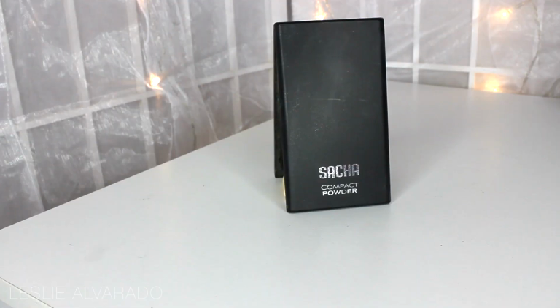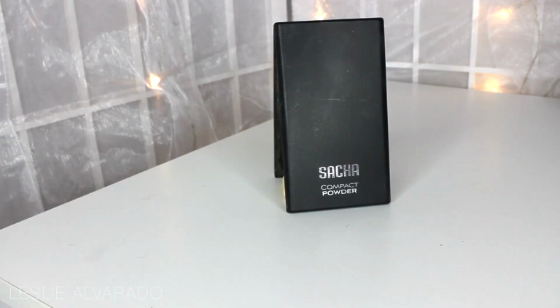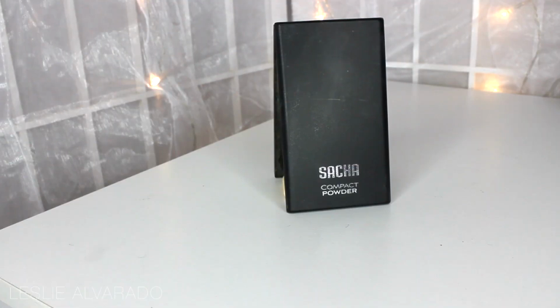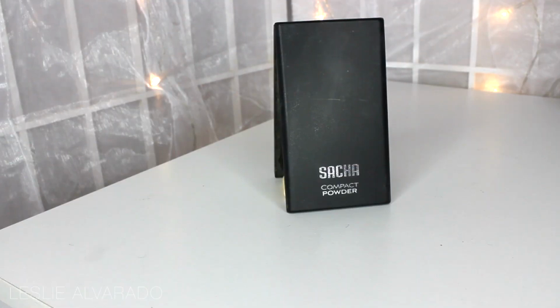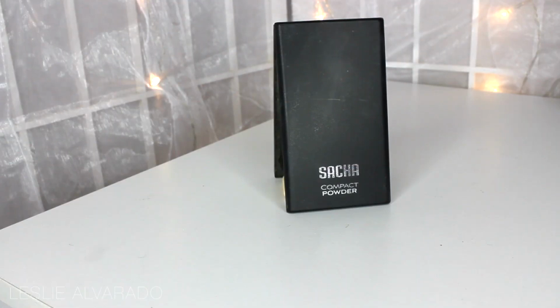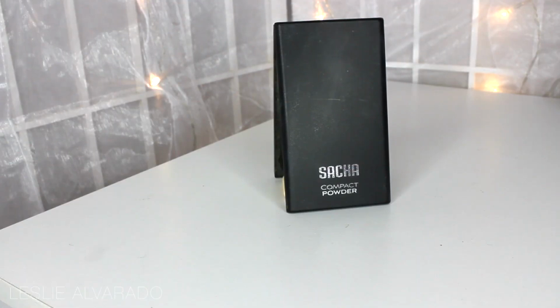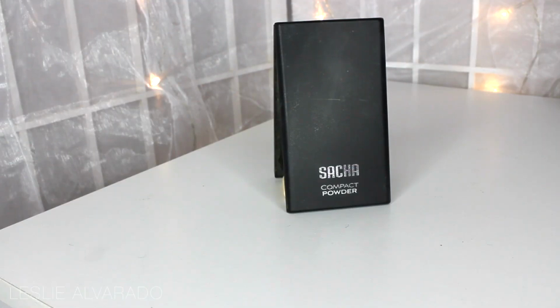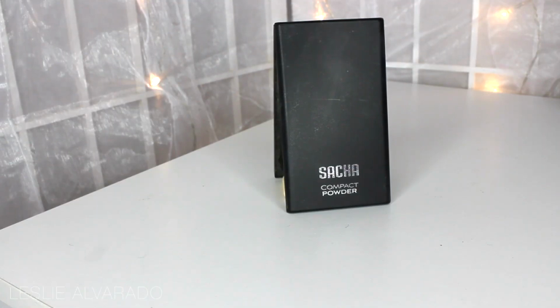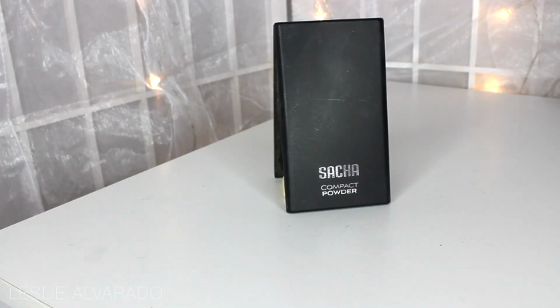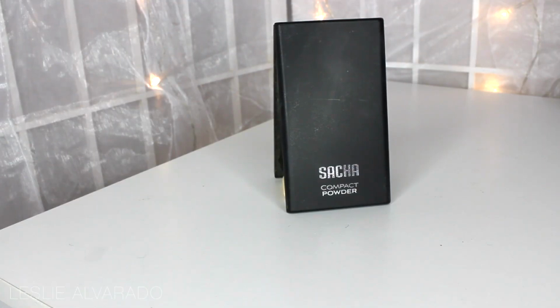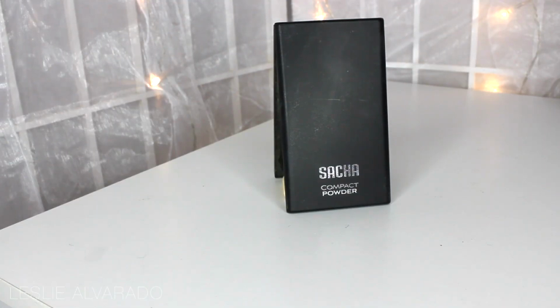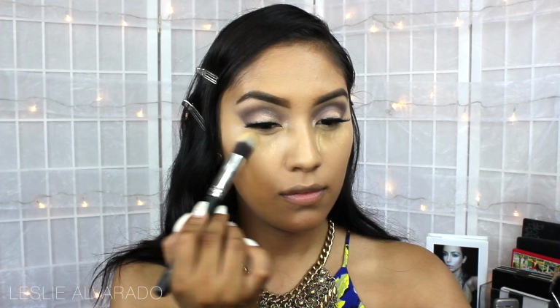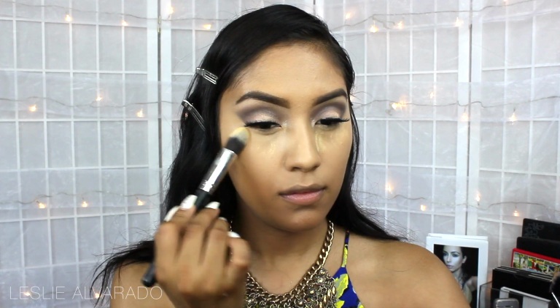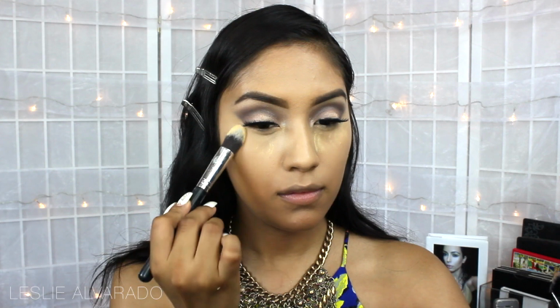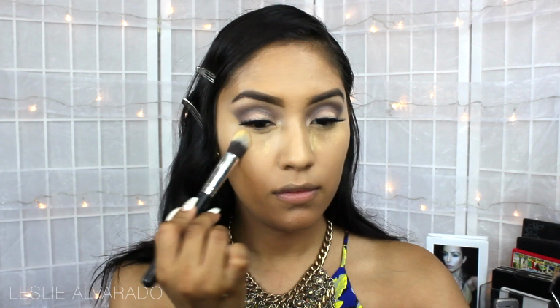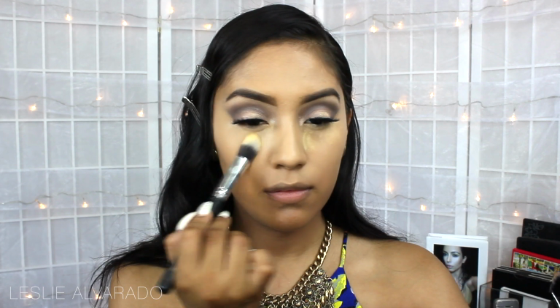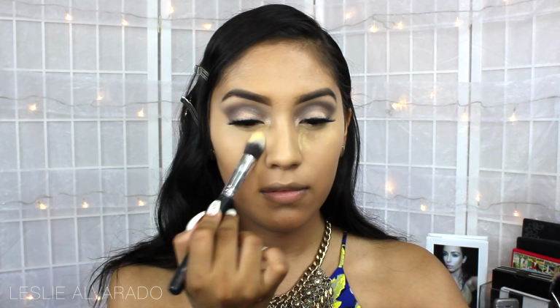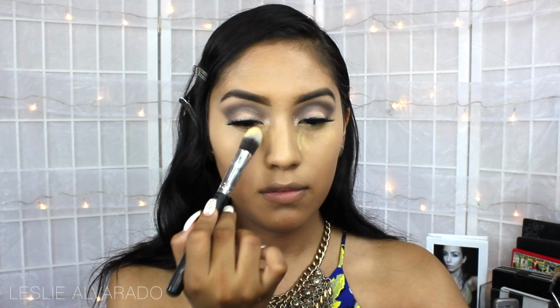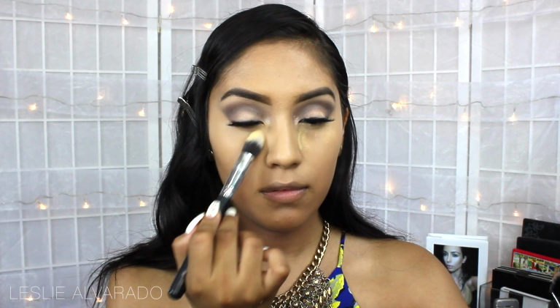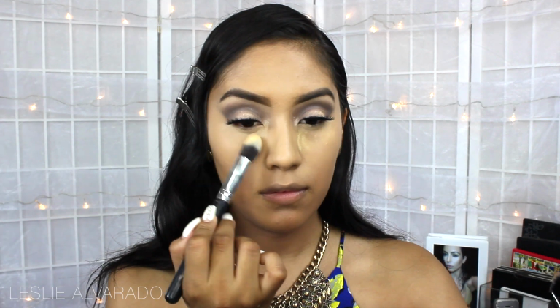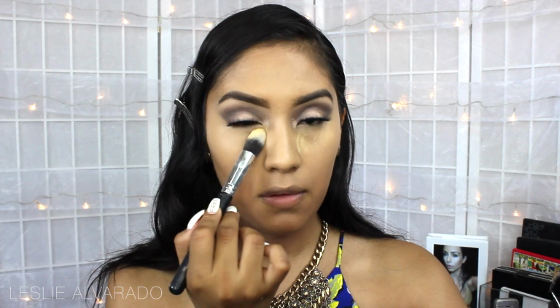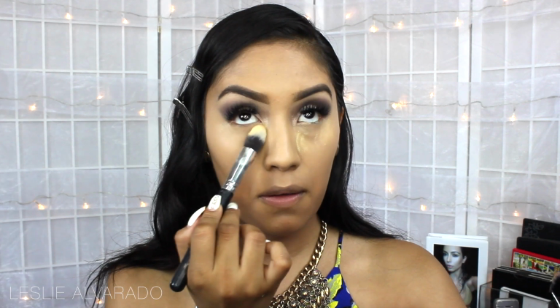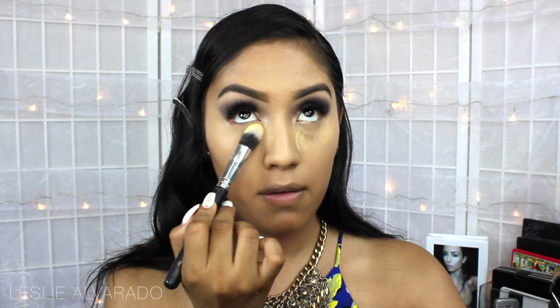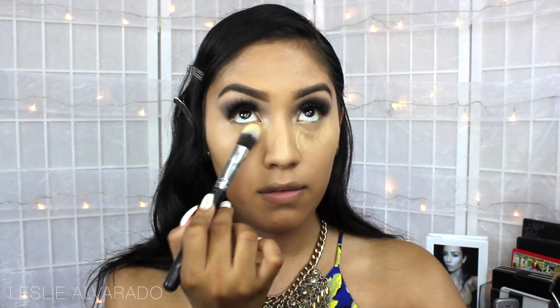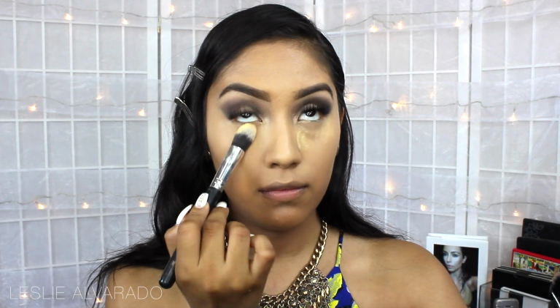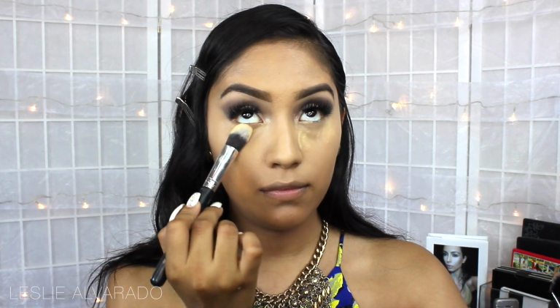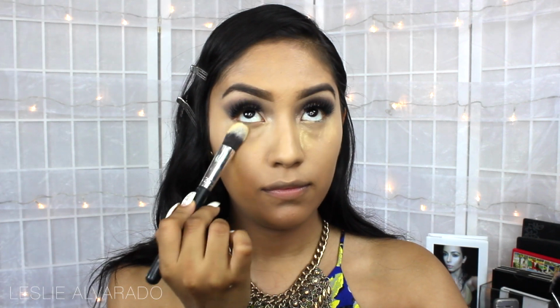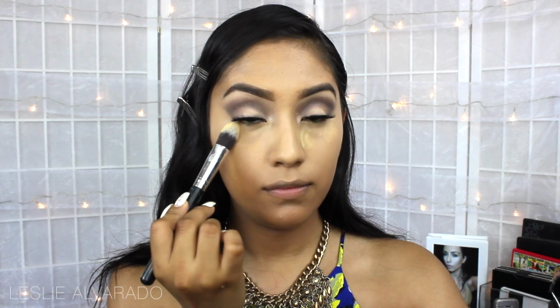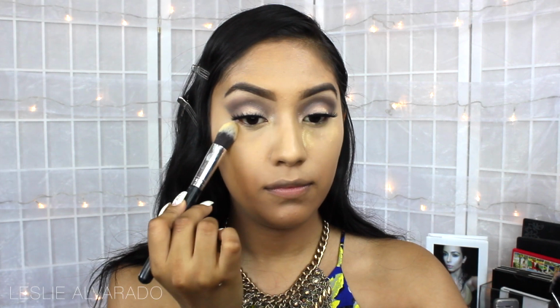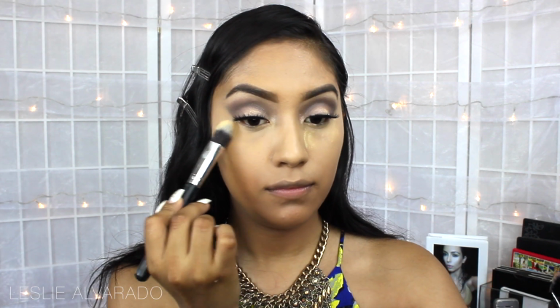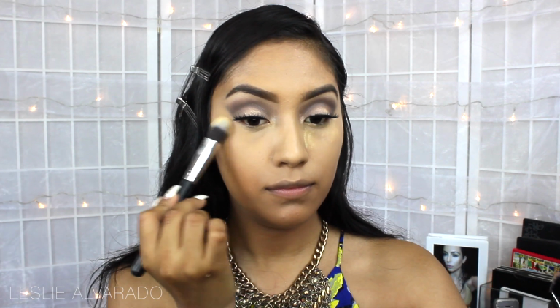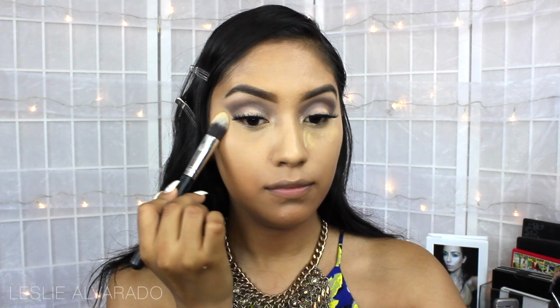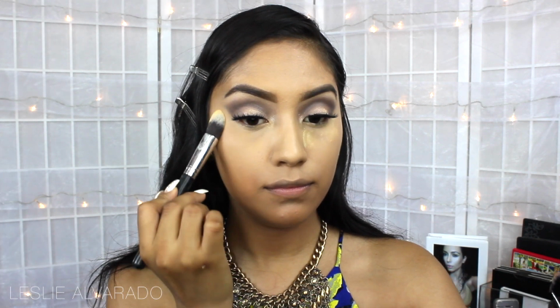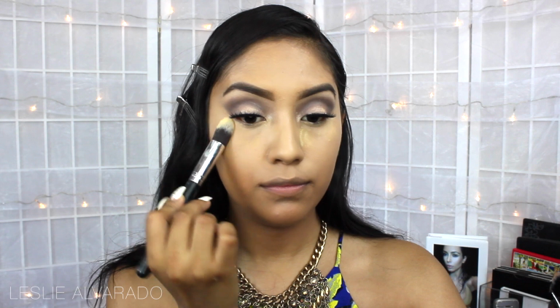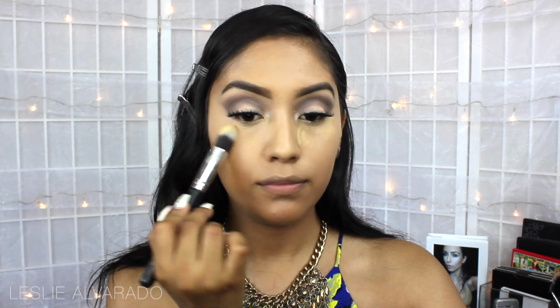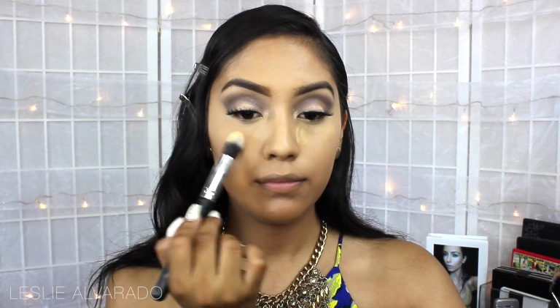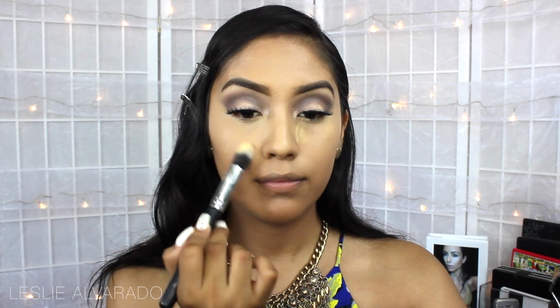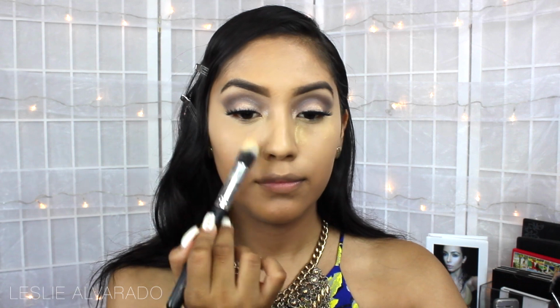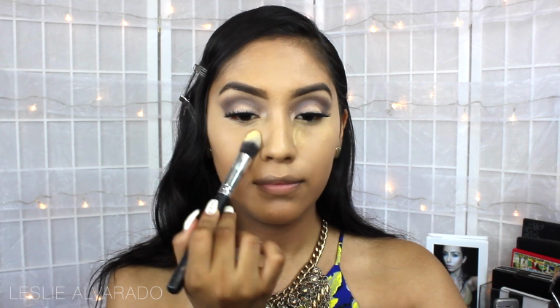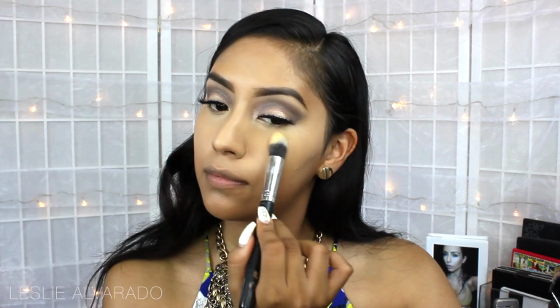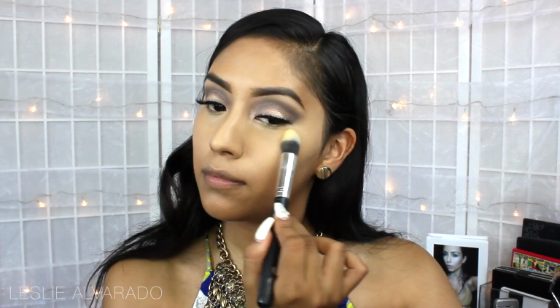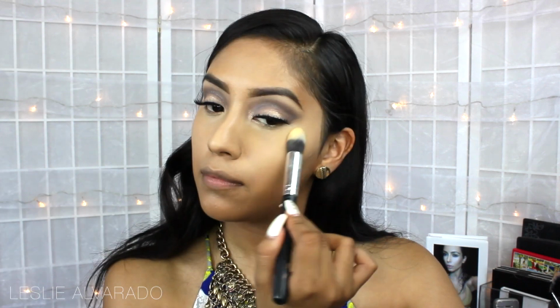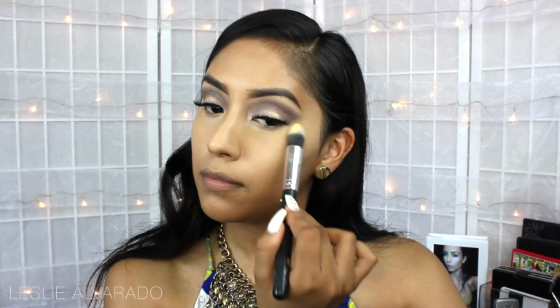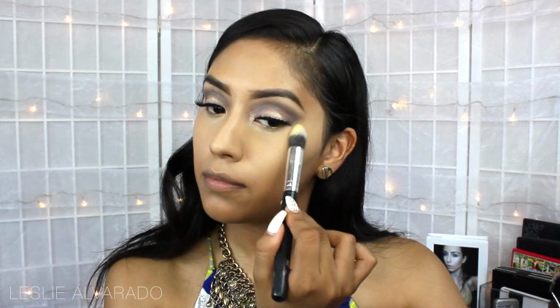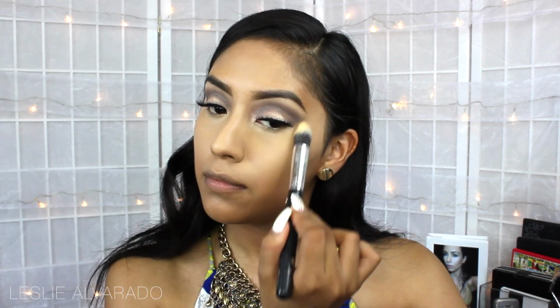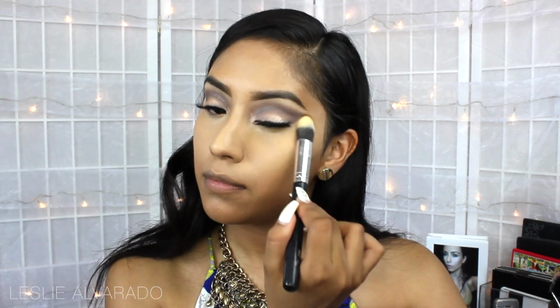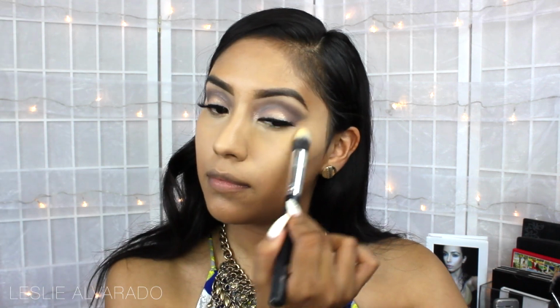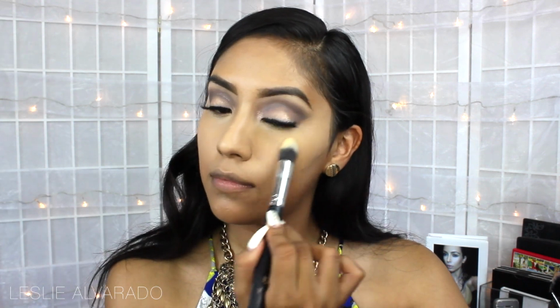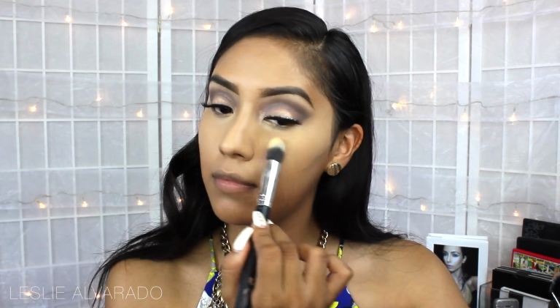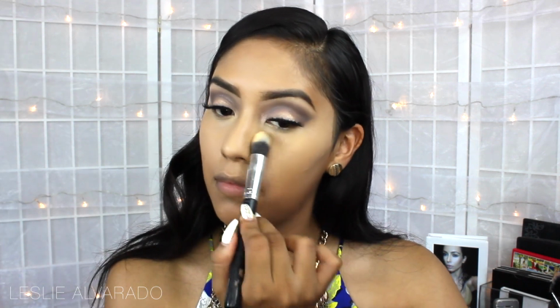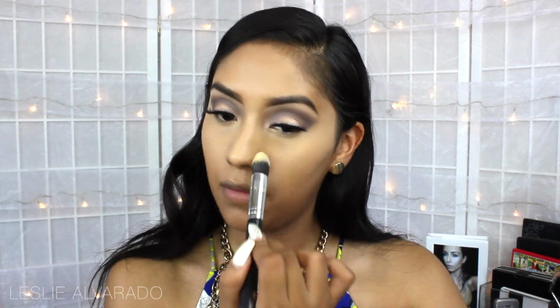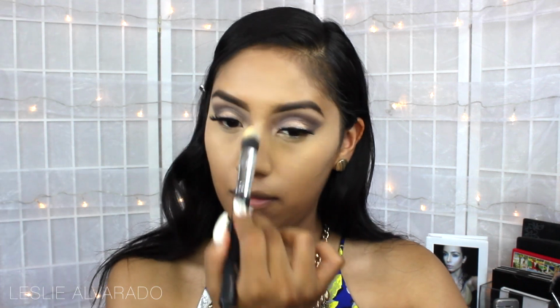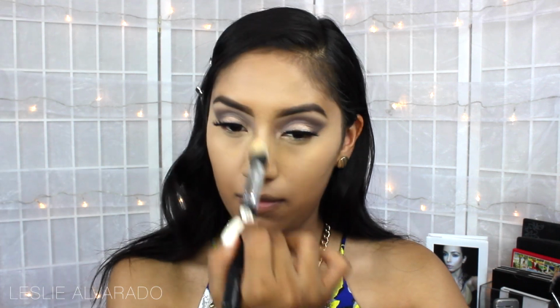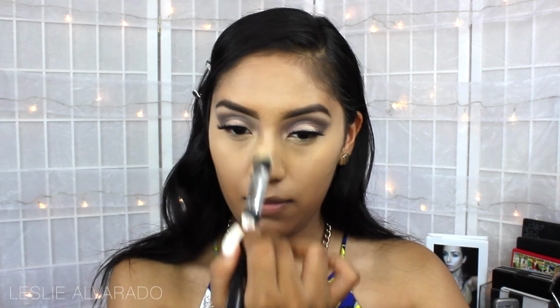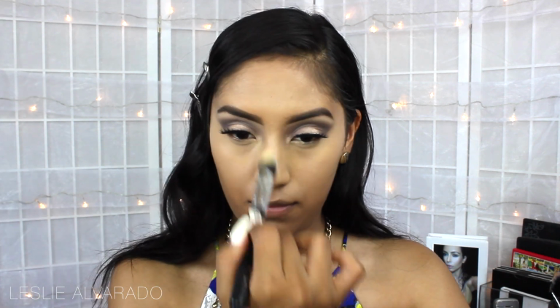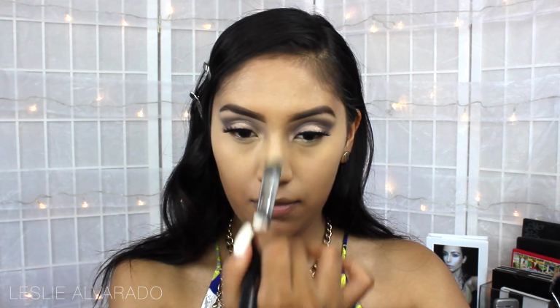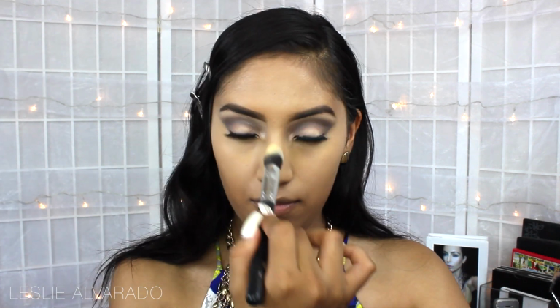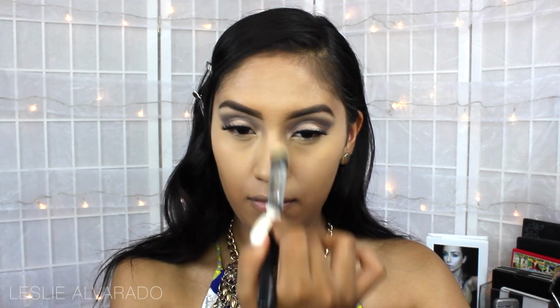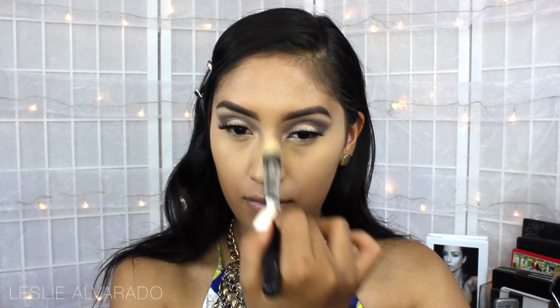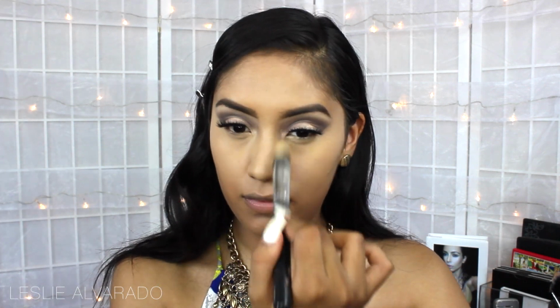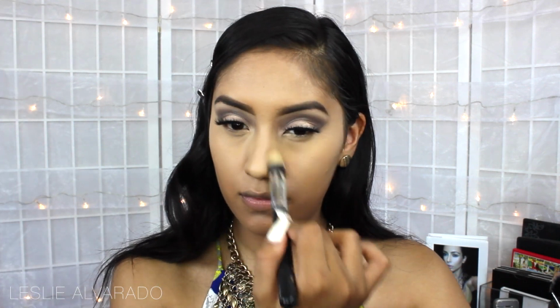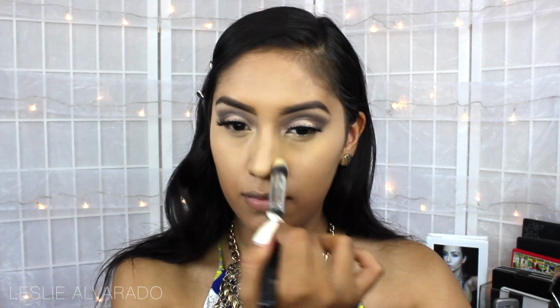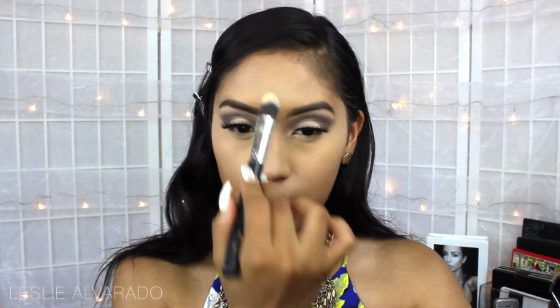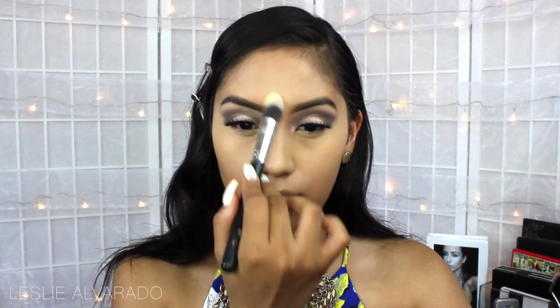Now we're going to make sure that our concealer and highlight lasts all day, so I'm just going to be using the Sasha Cosmetics Buttercup Powder.